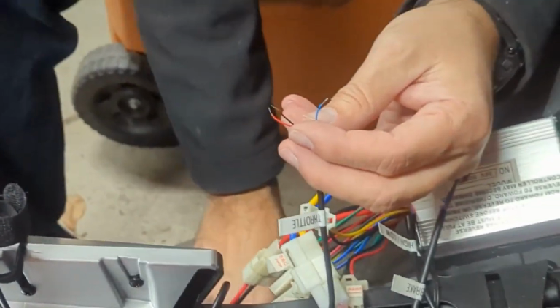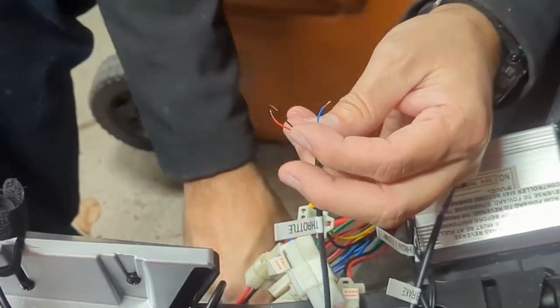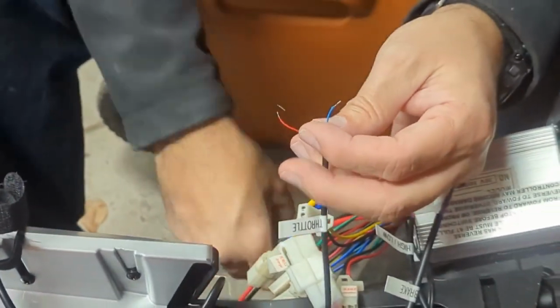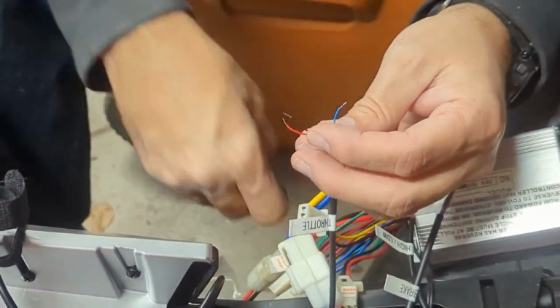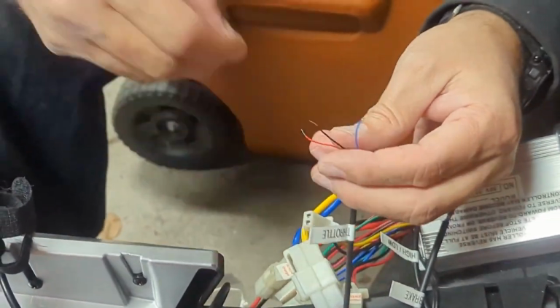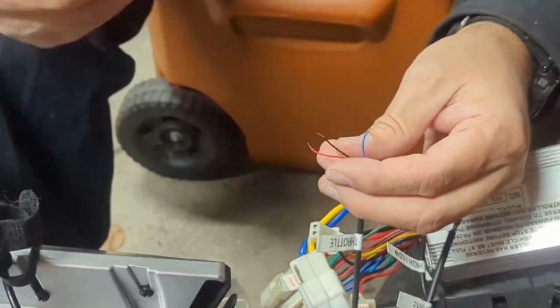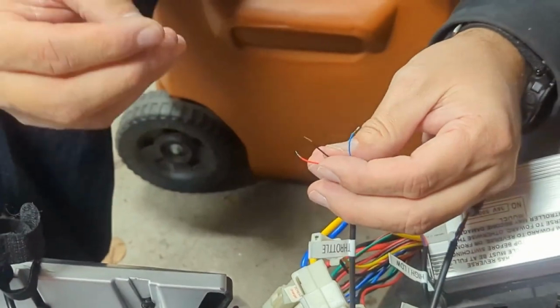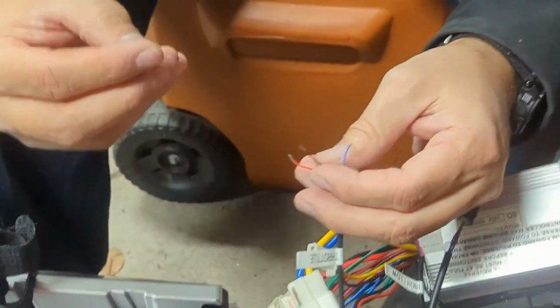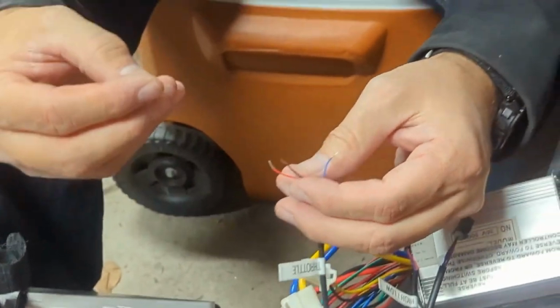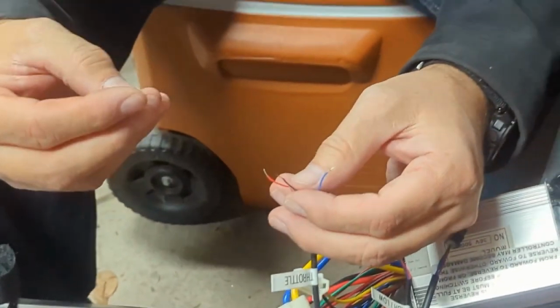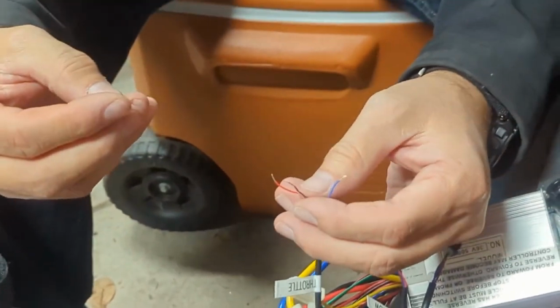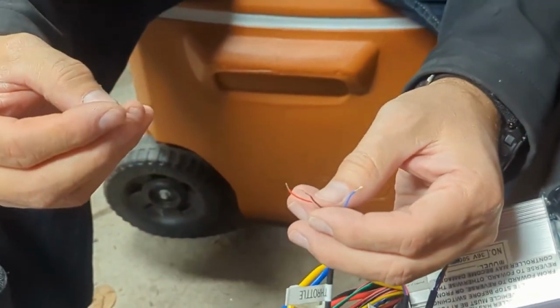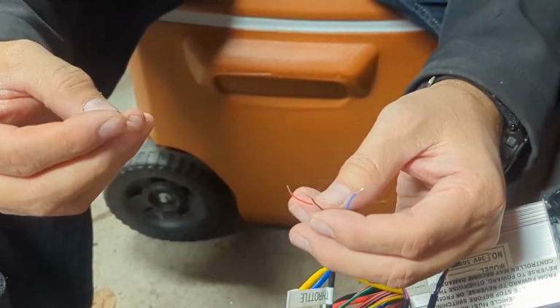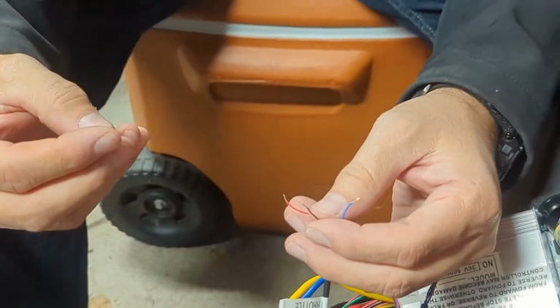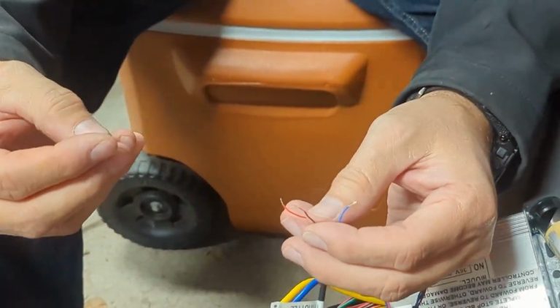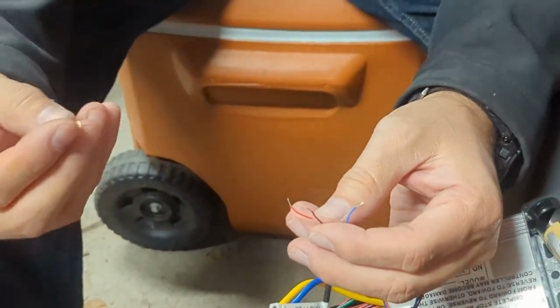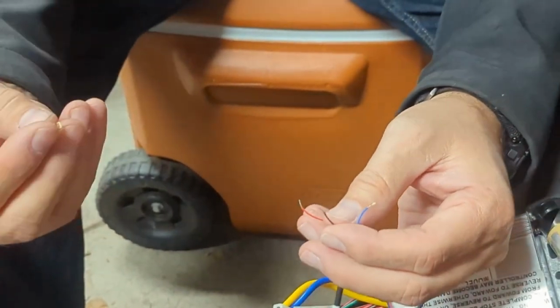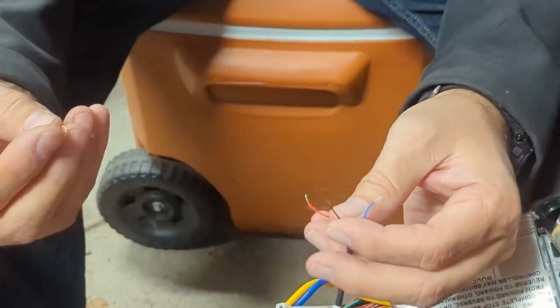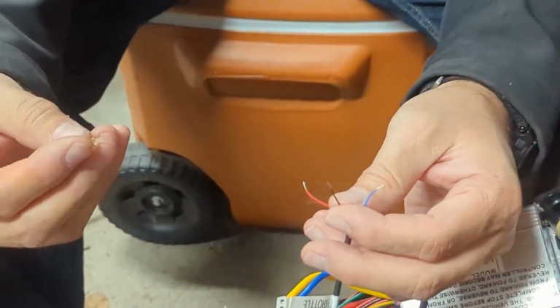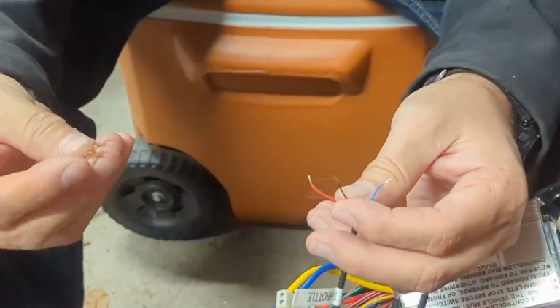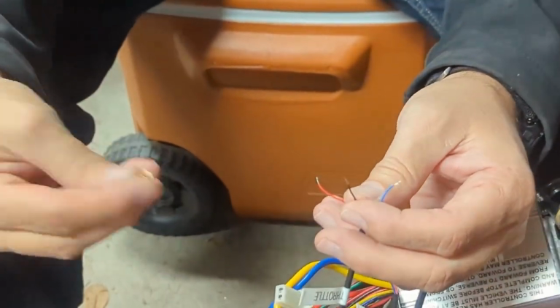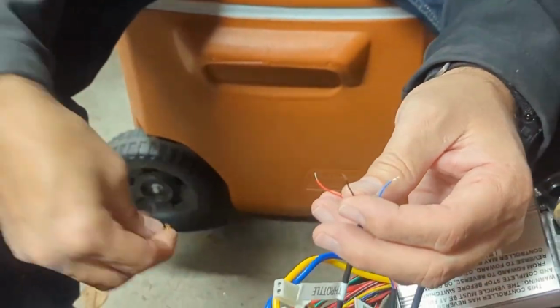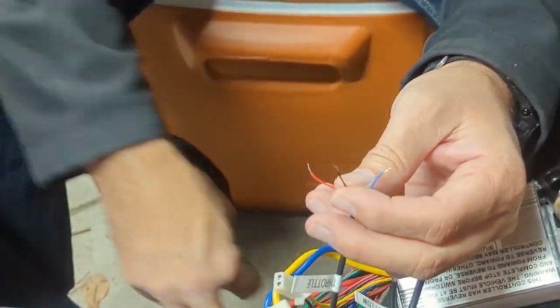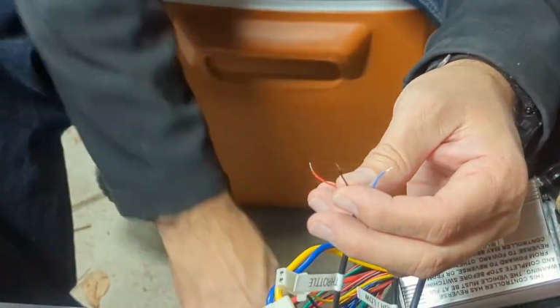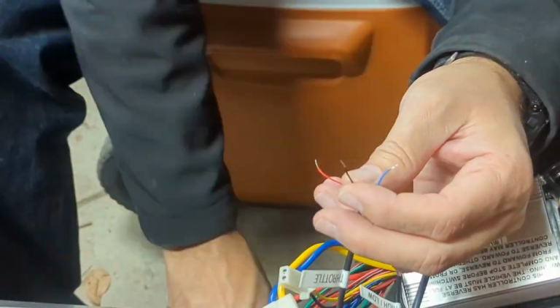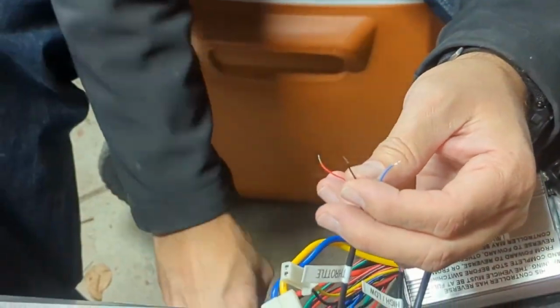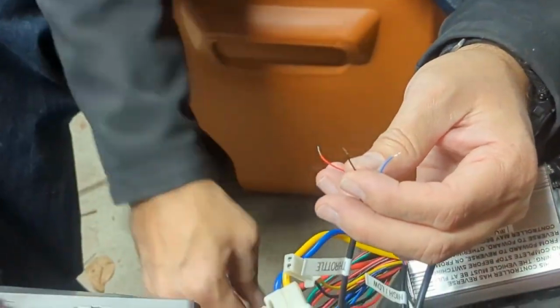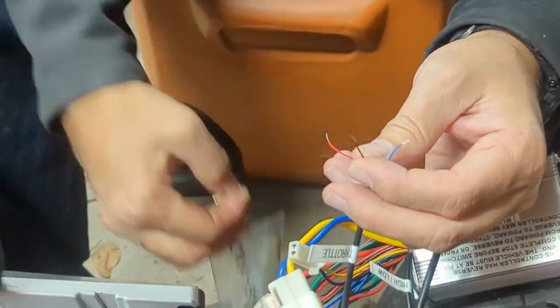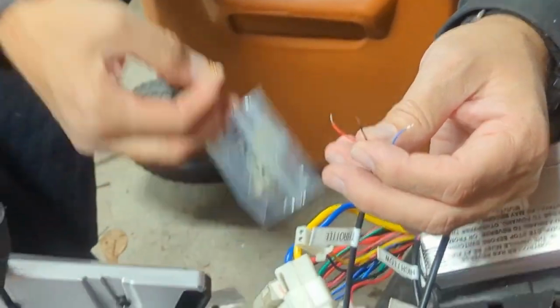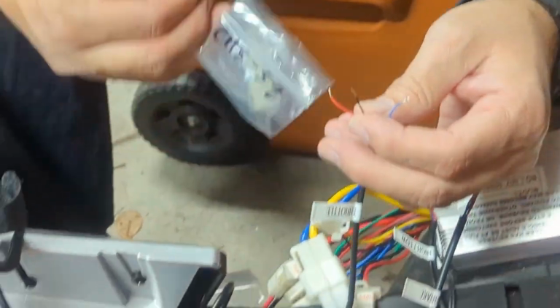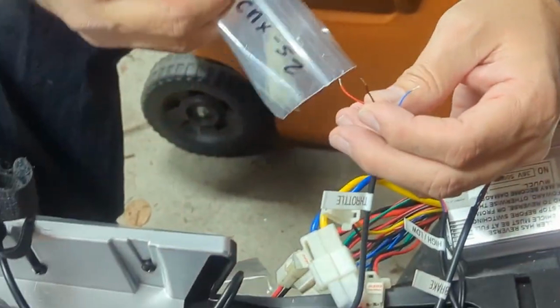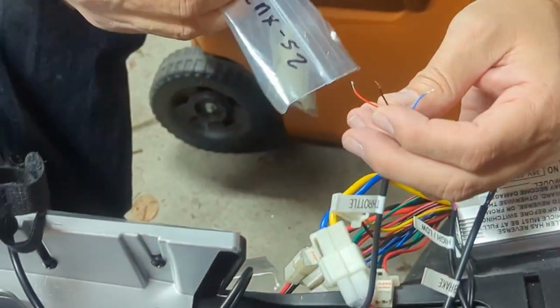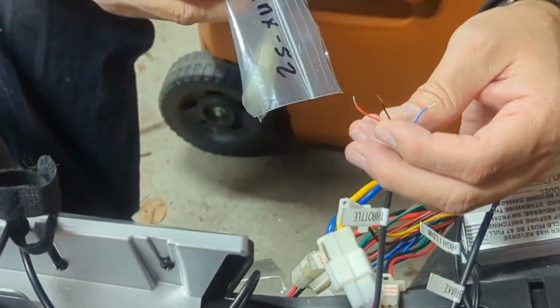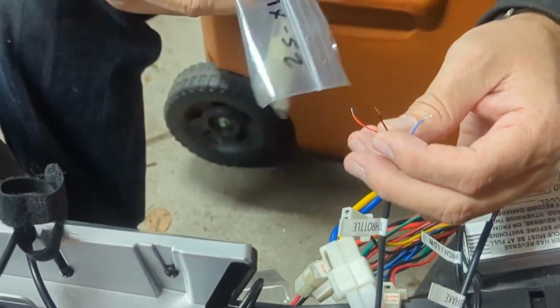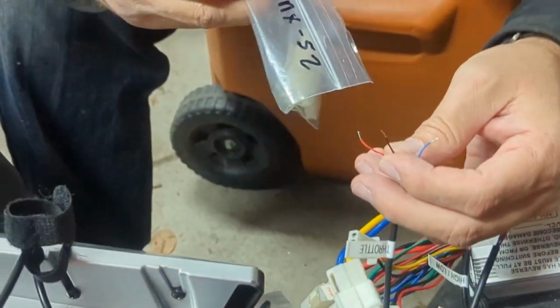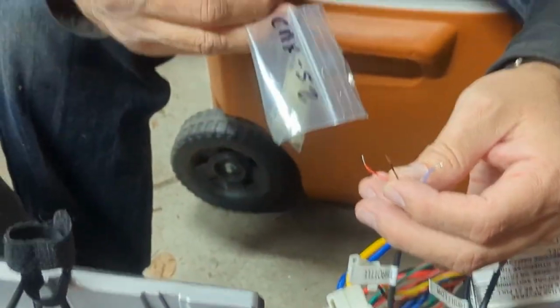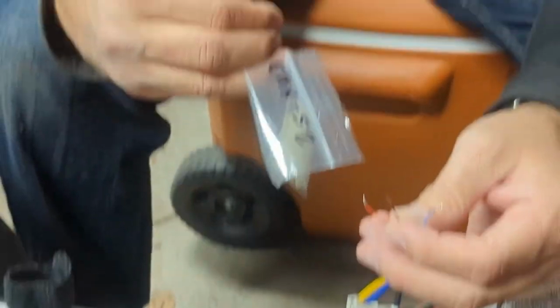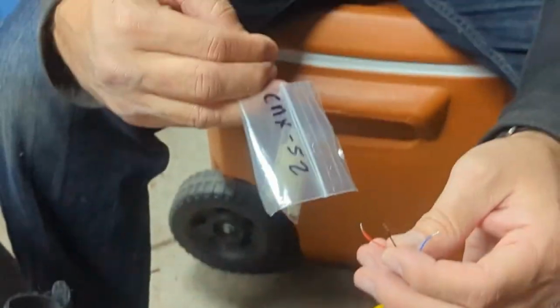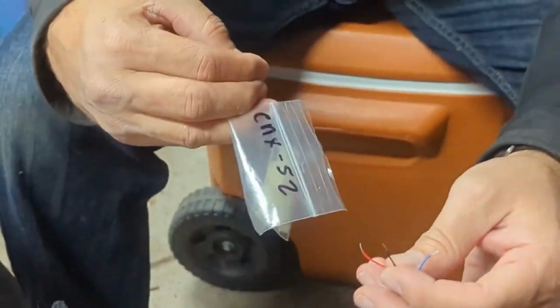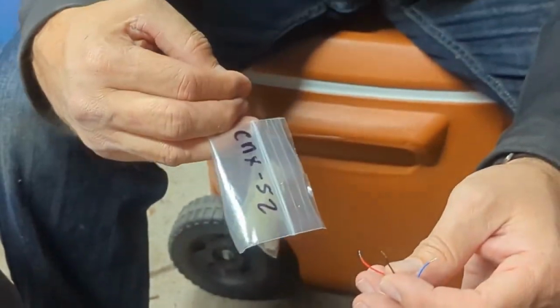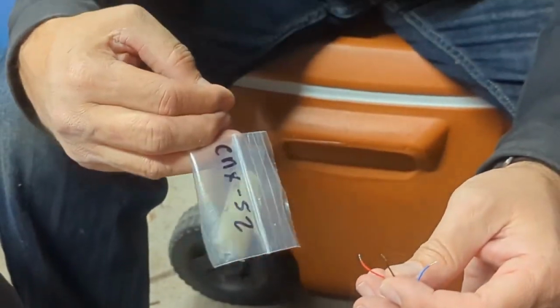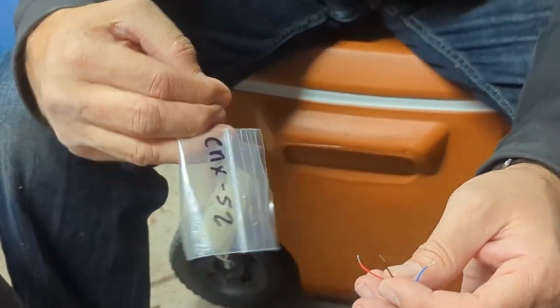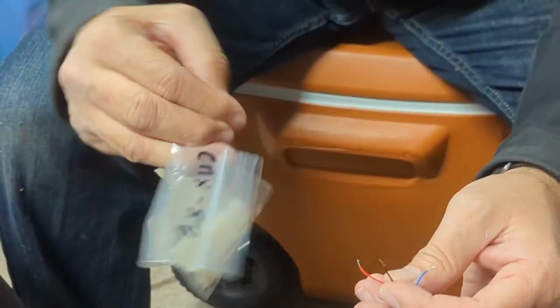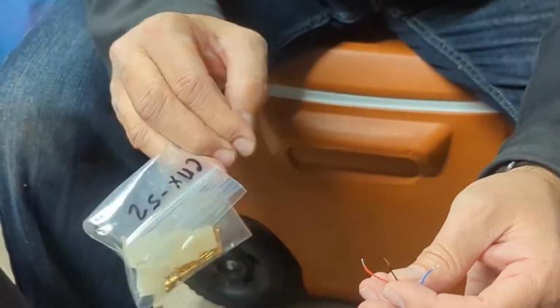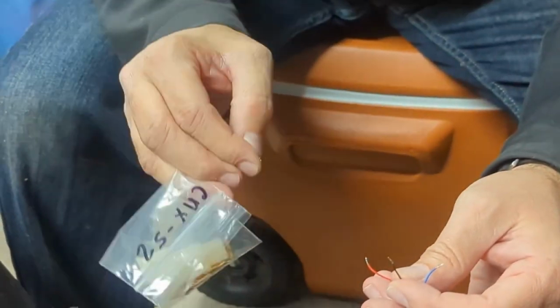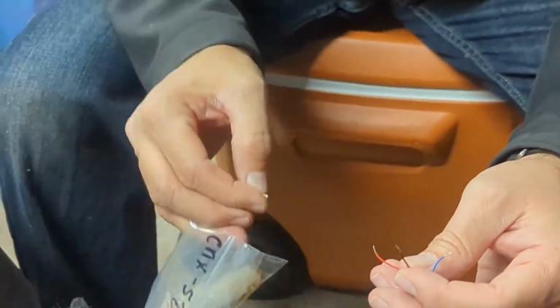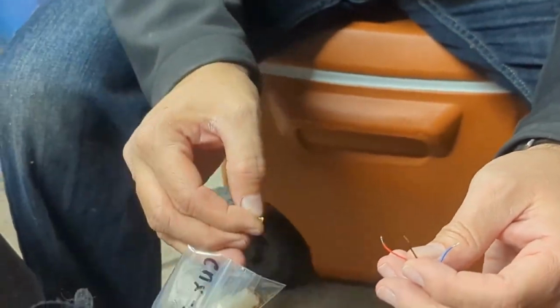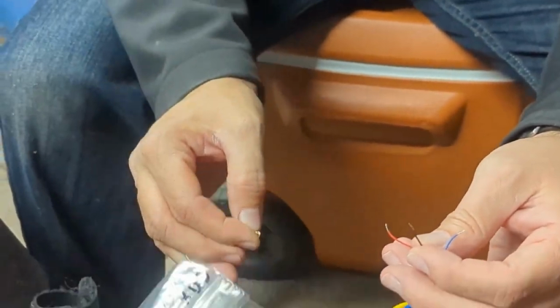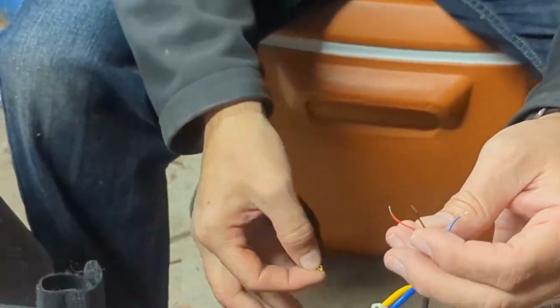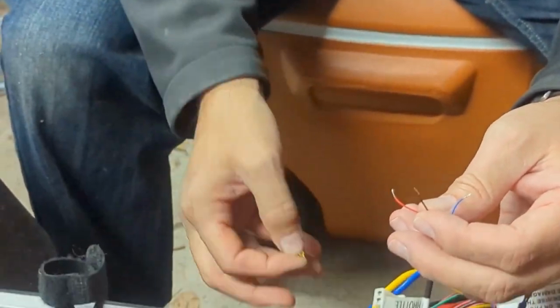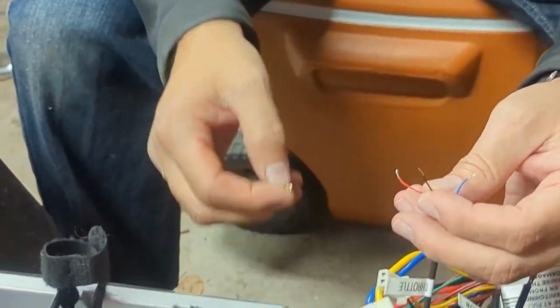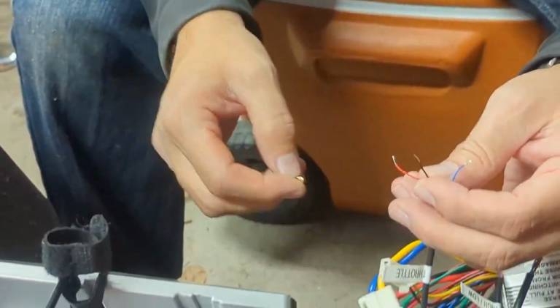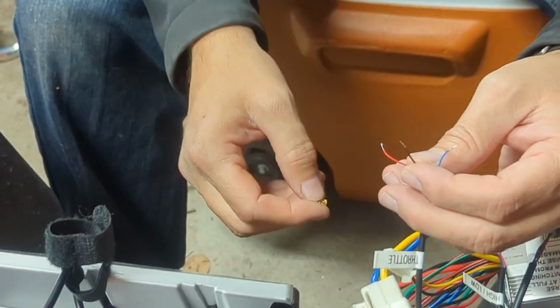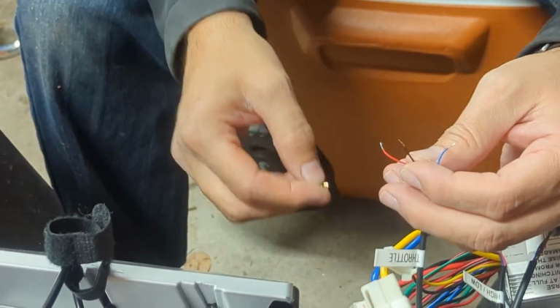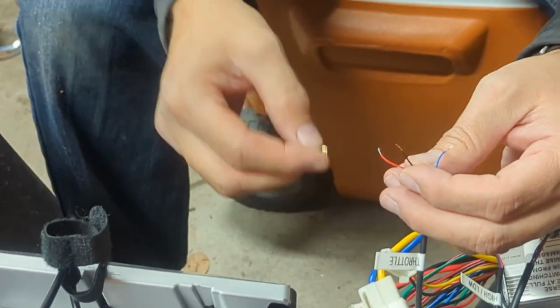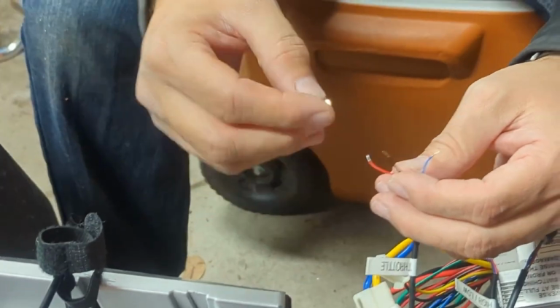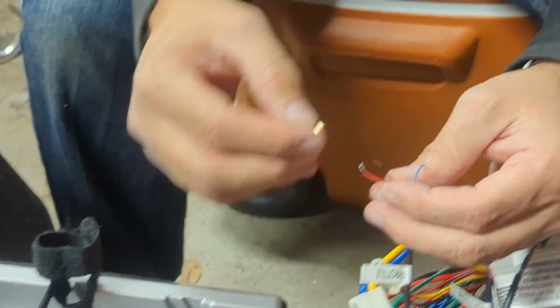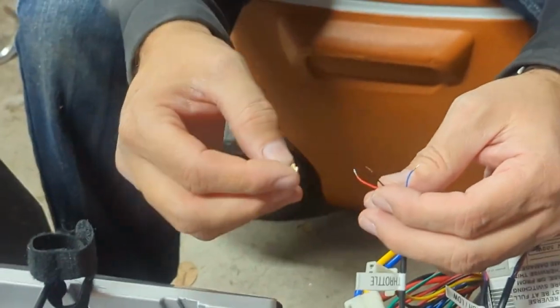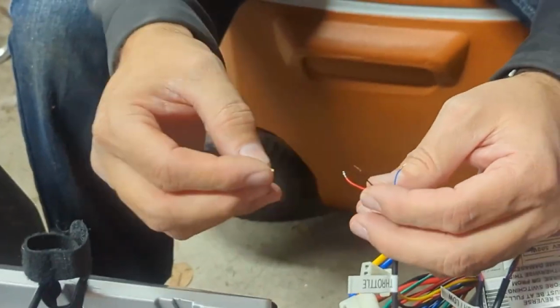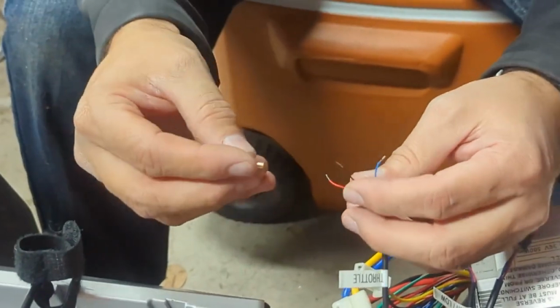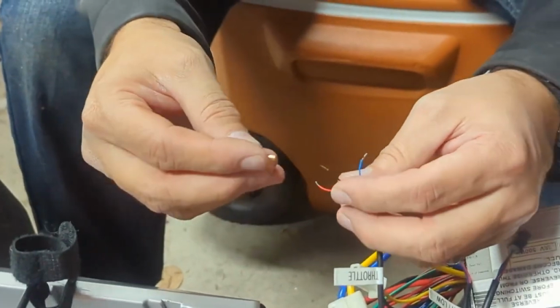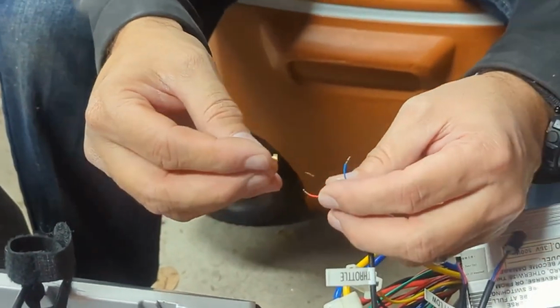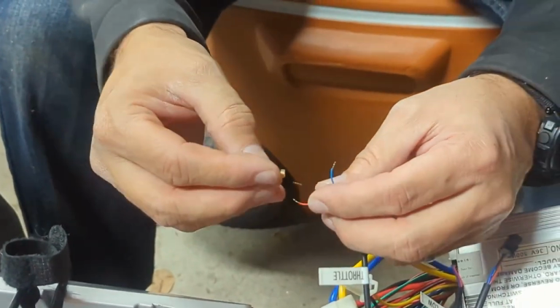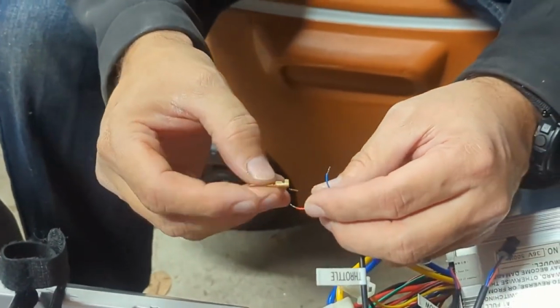I forgot what connector this was — do you remember? I think it was the CNX-52s. I don't know, I've got to go look at the paper.